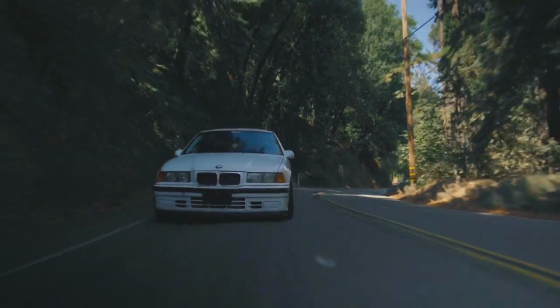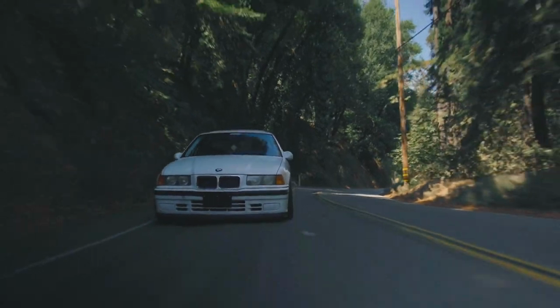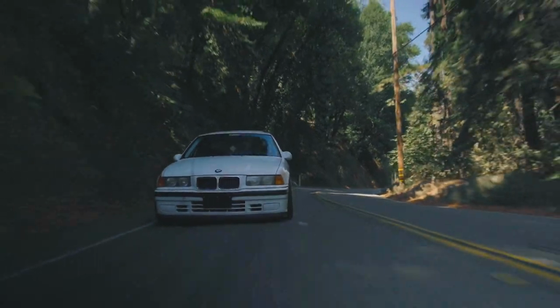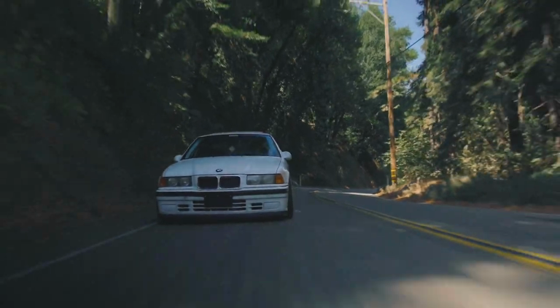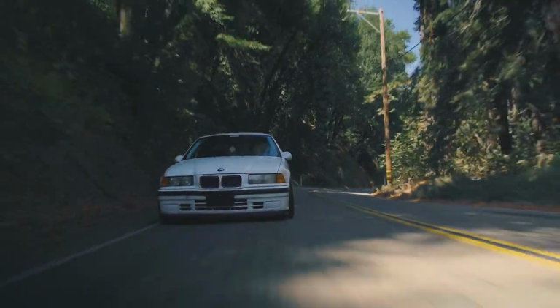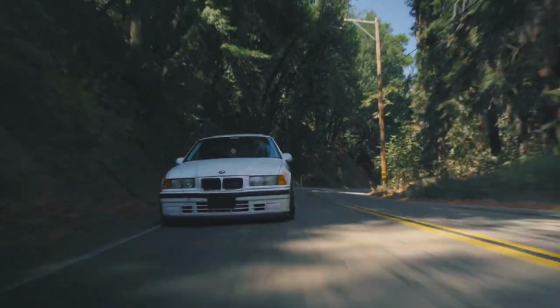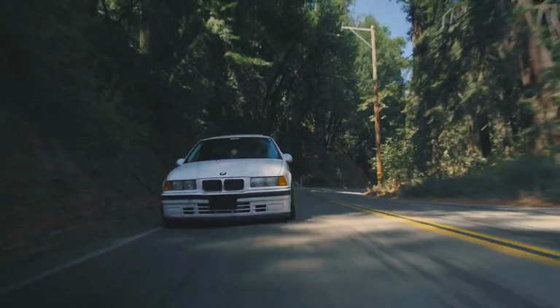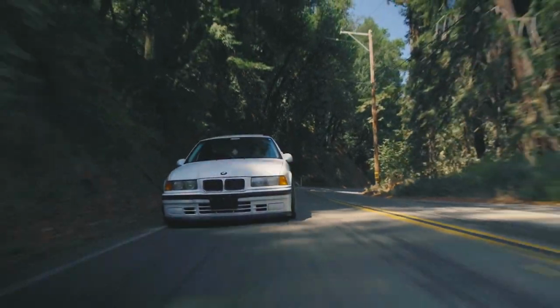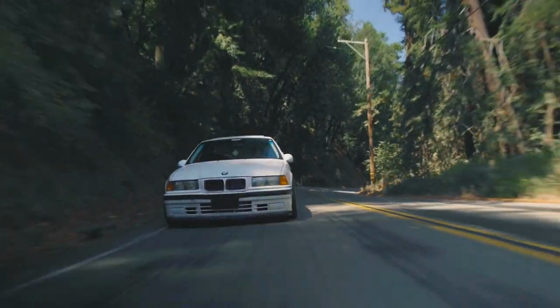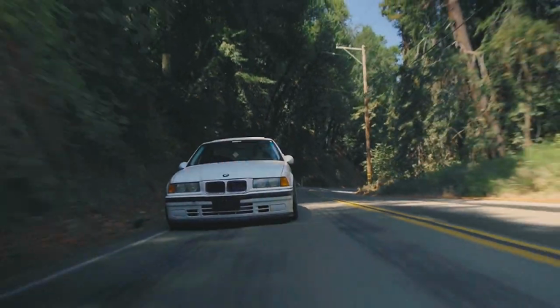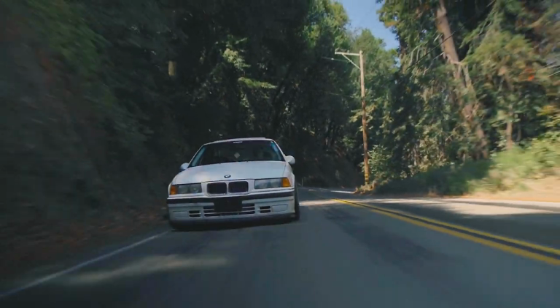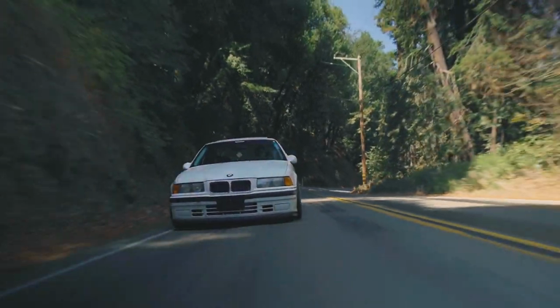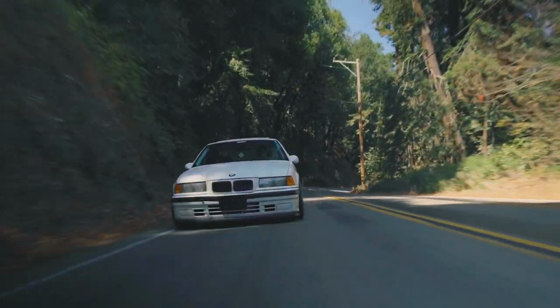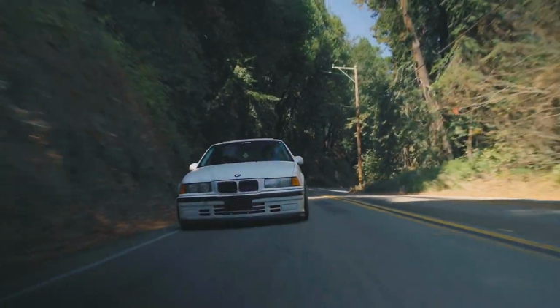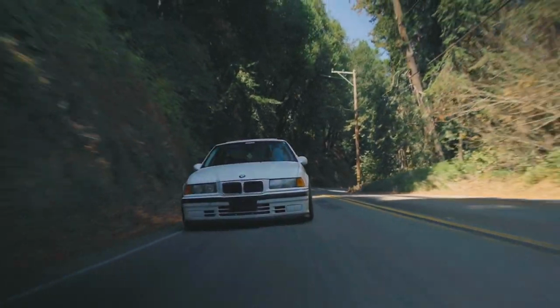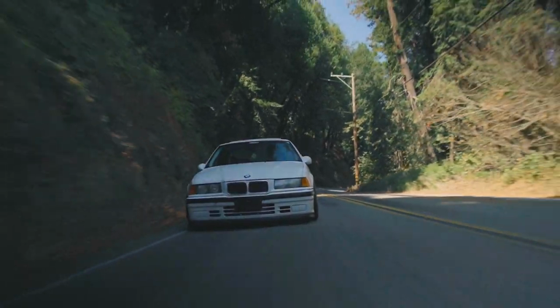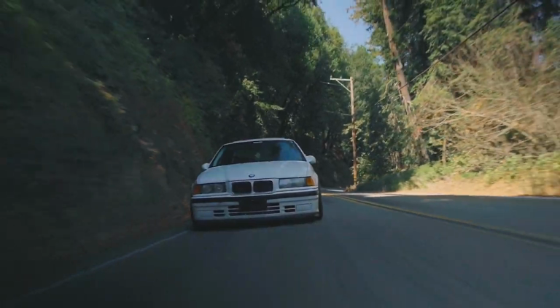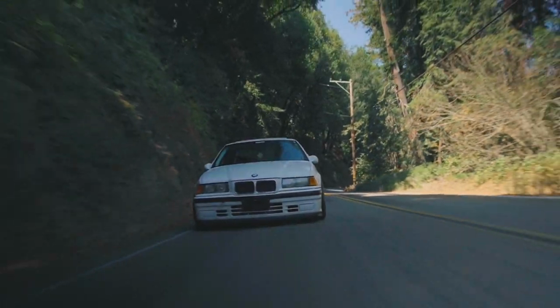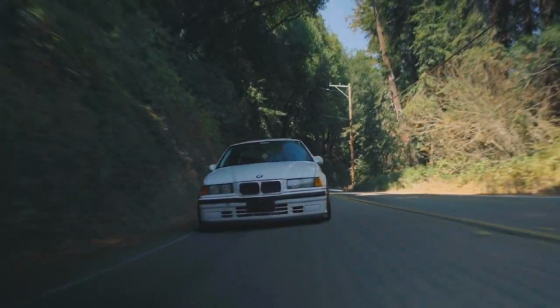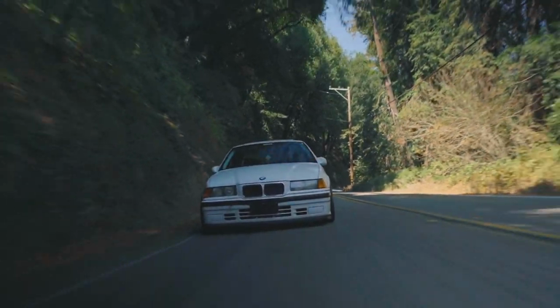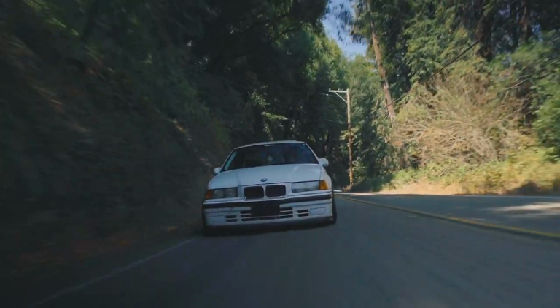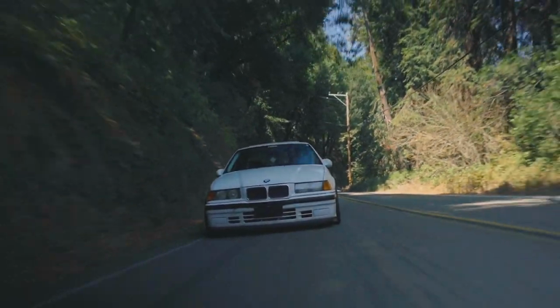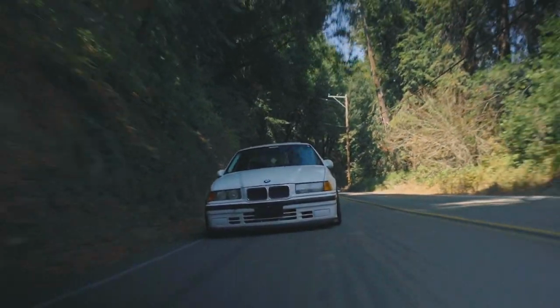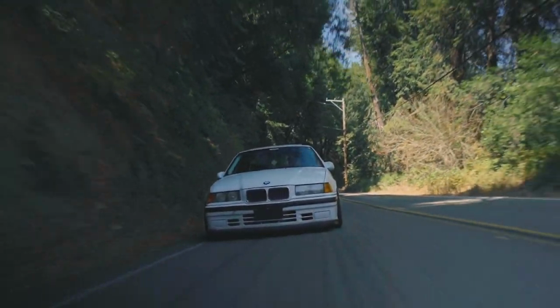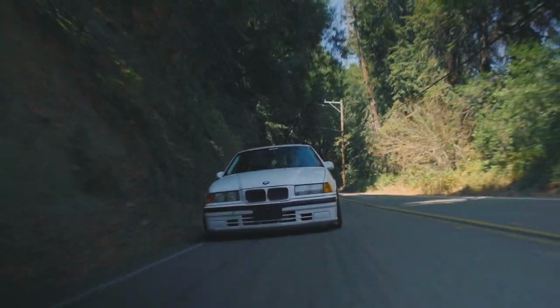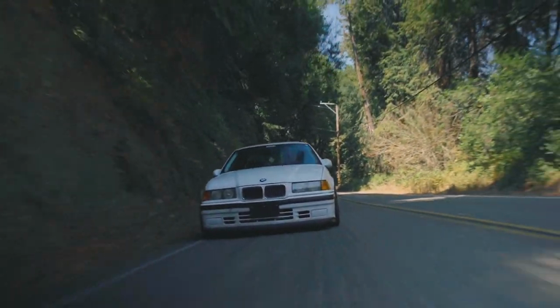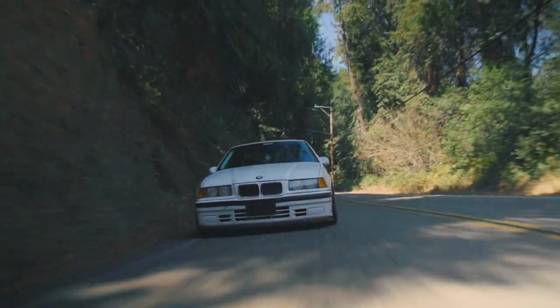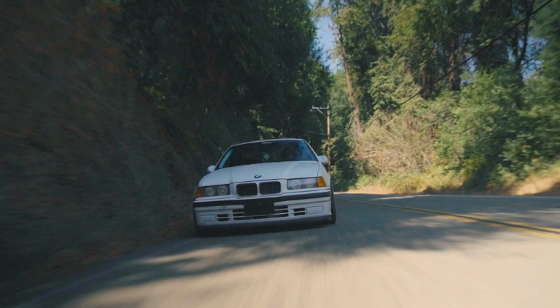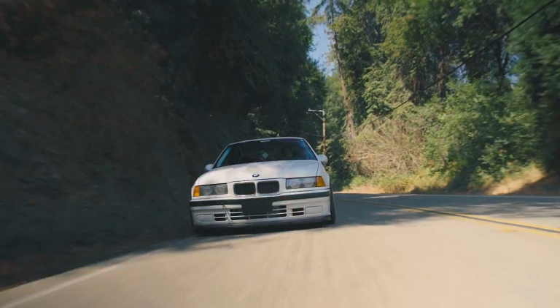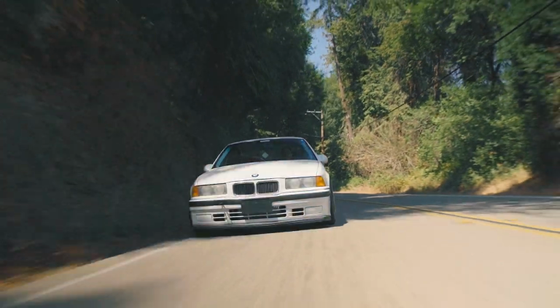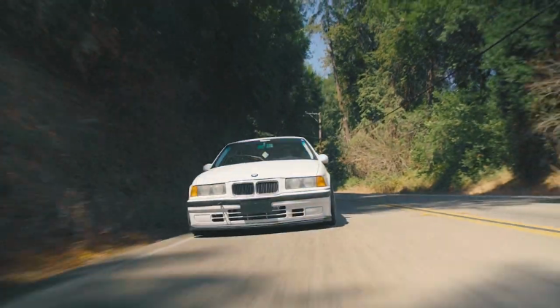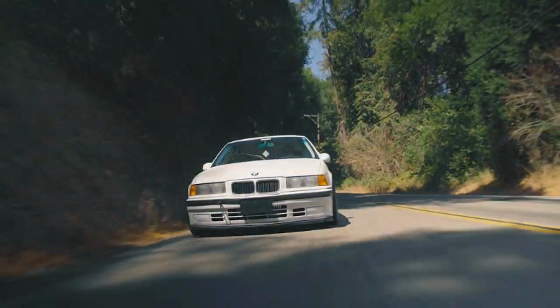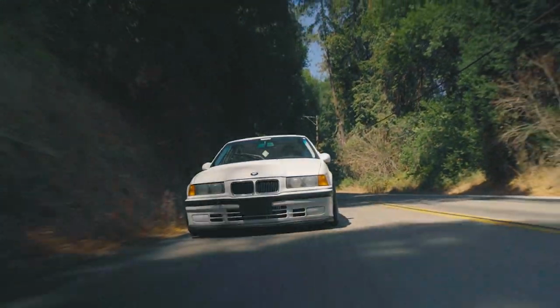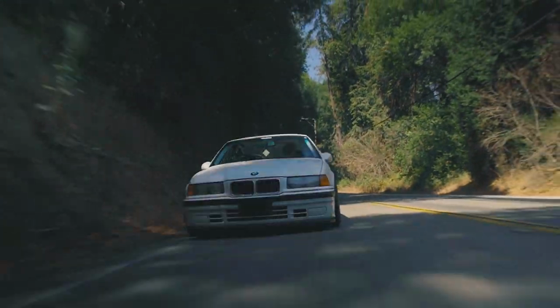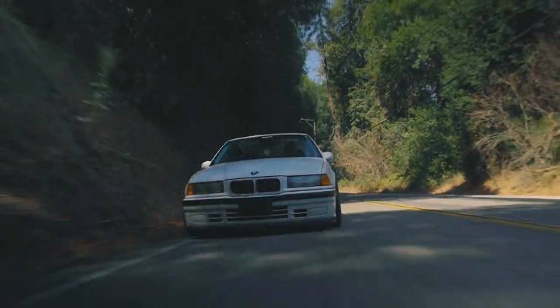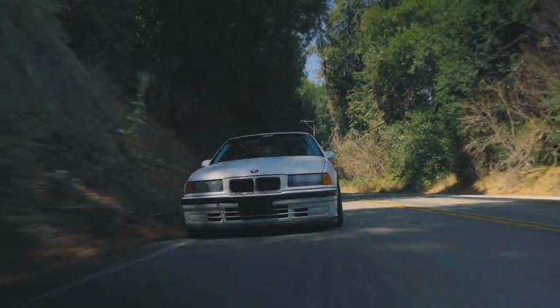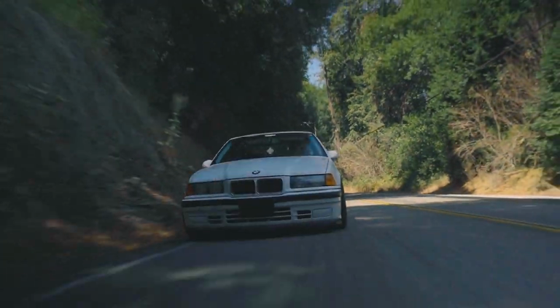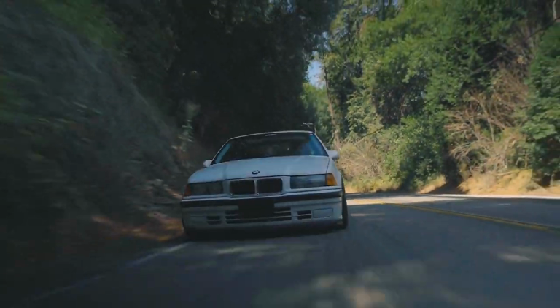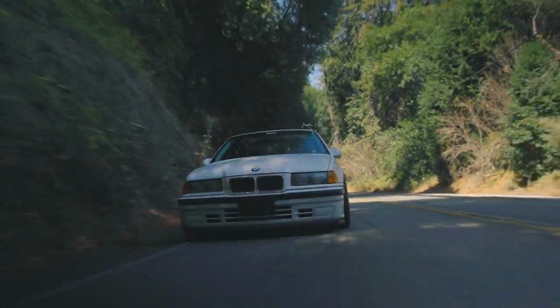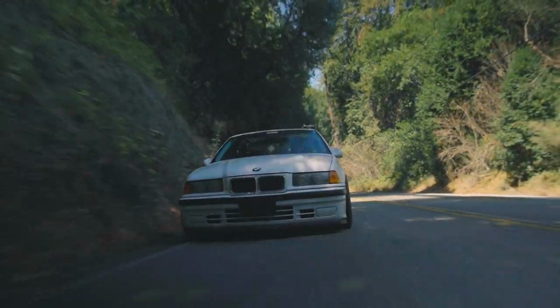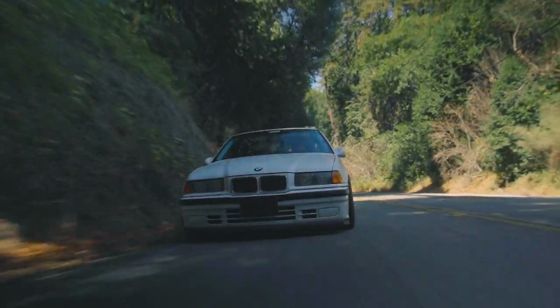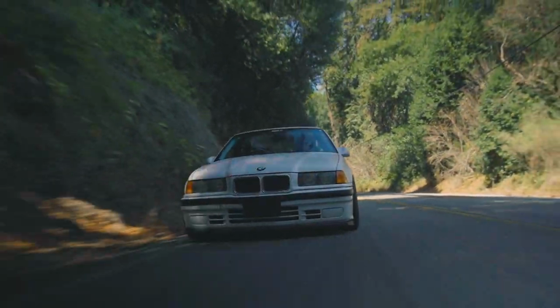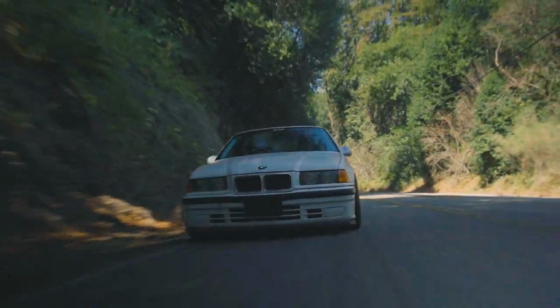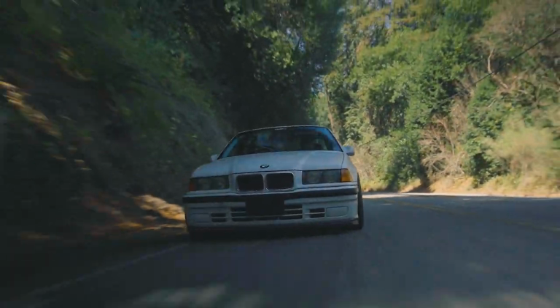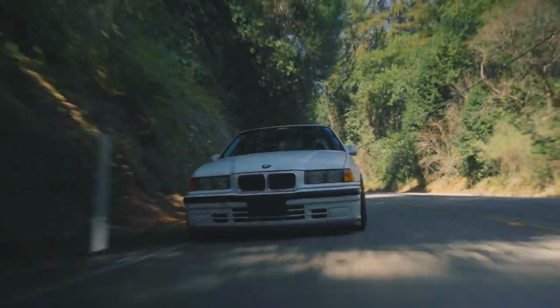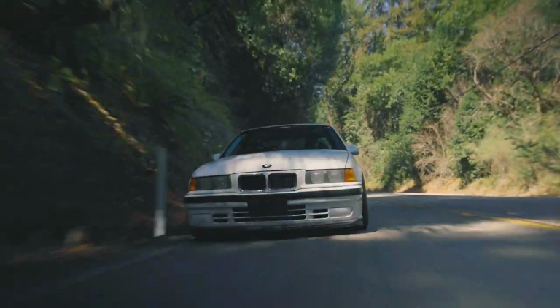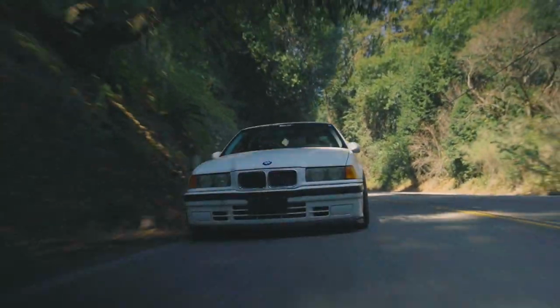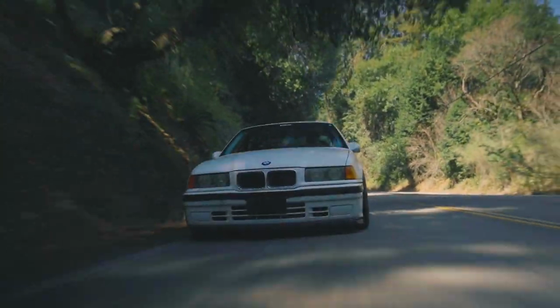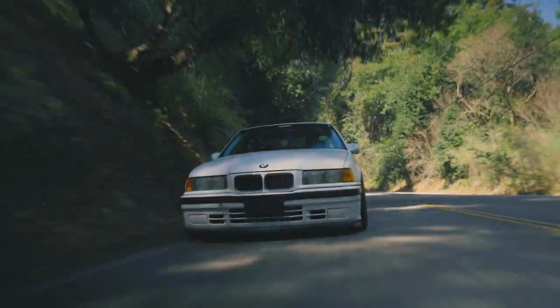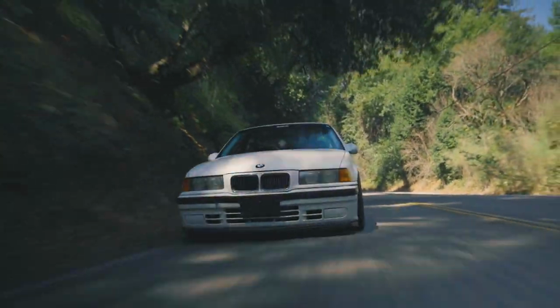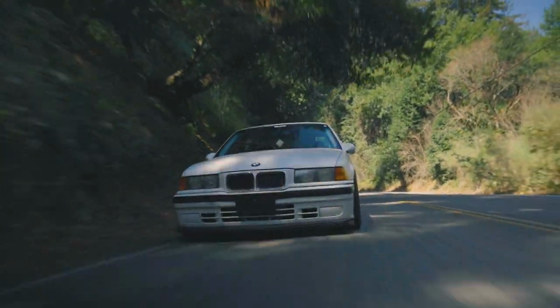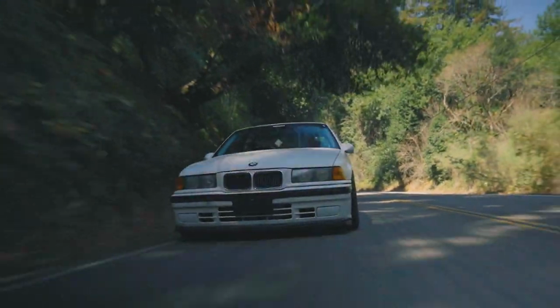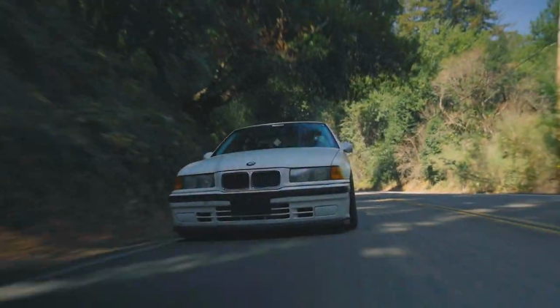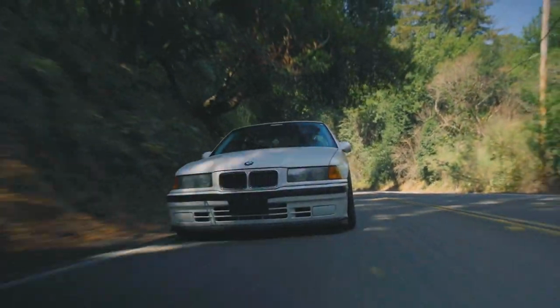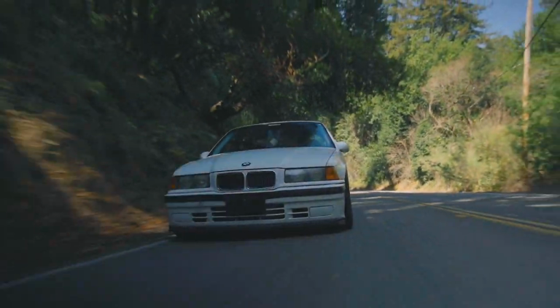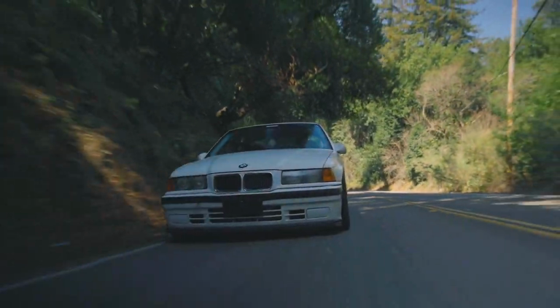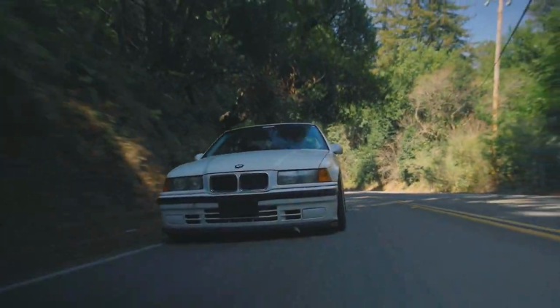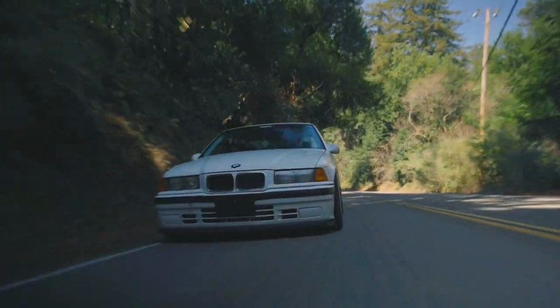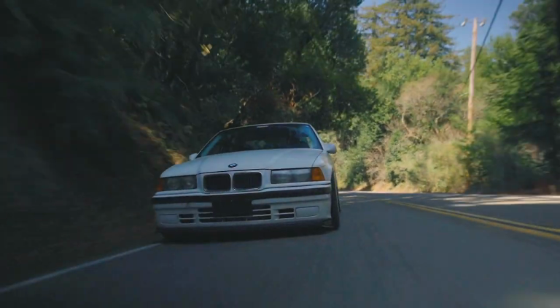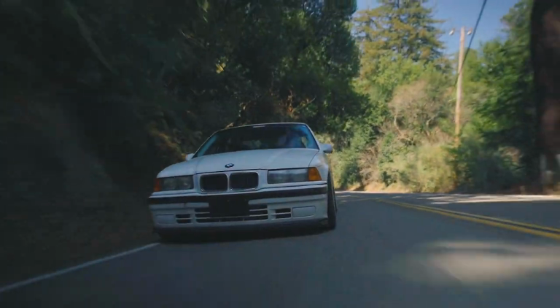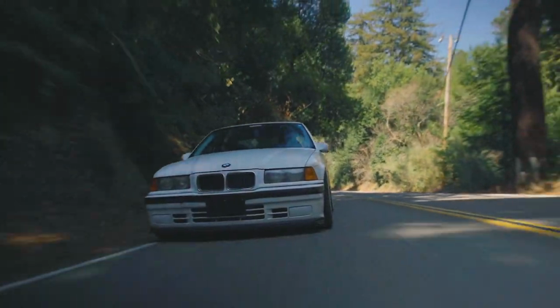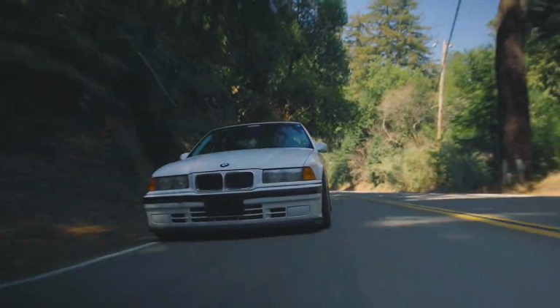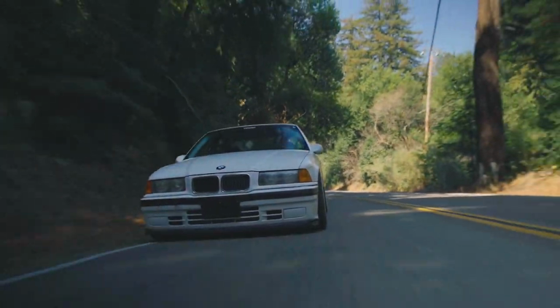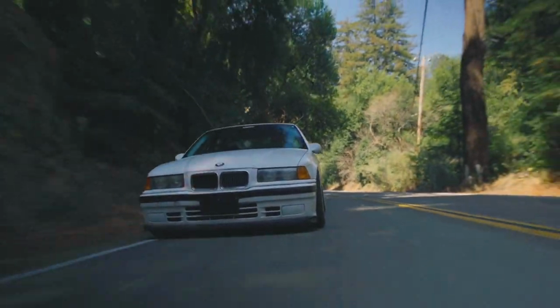We stuck with the early BTCC touring car look with the backdated non-M3 front bumper, and we're running a custom front lip for some downforce.